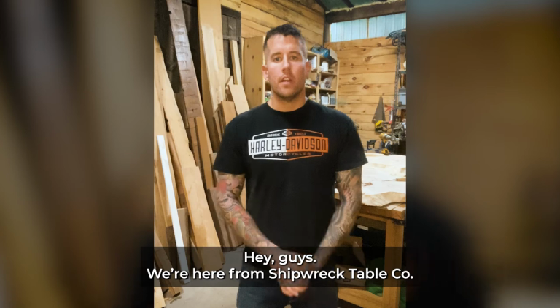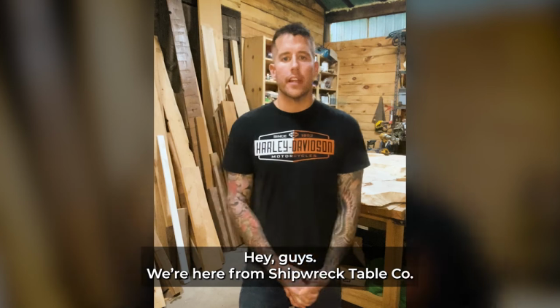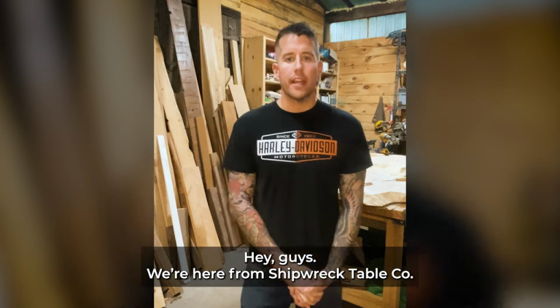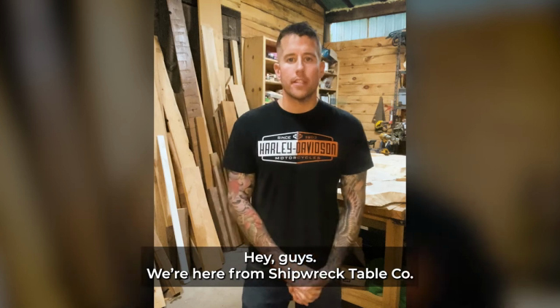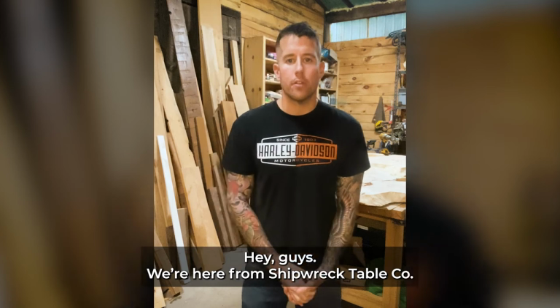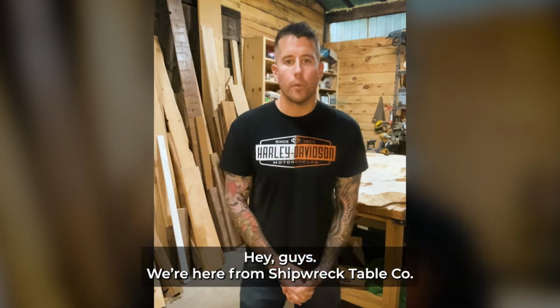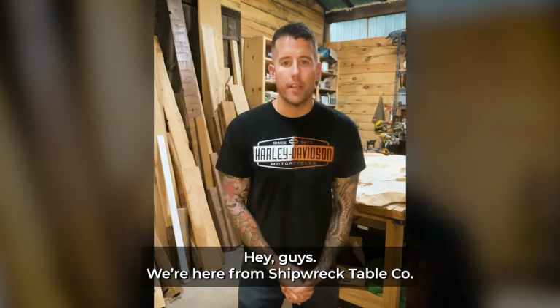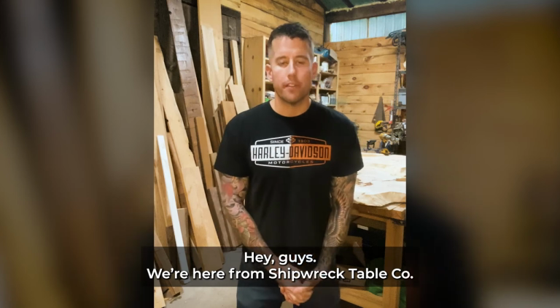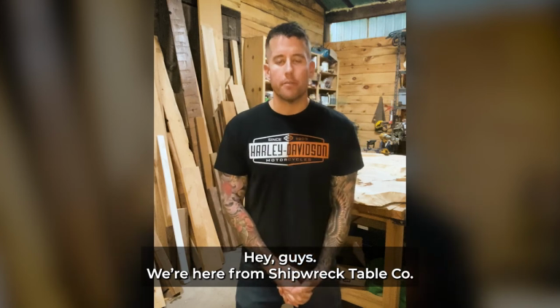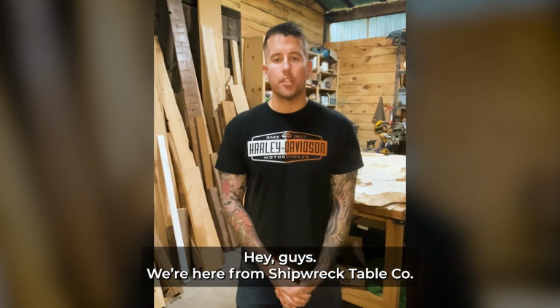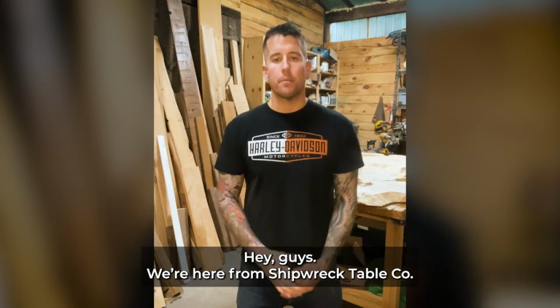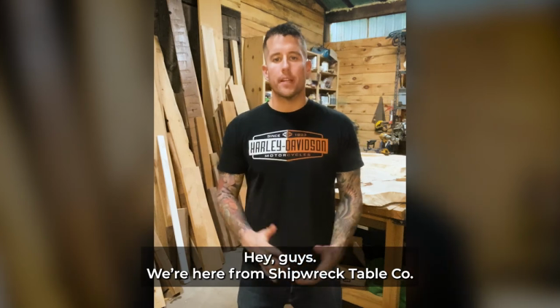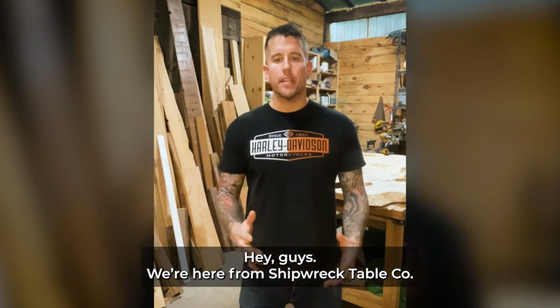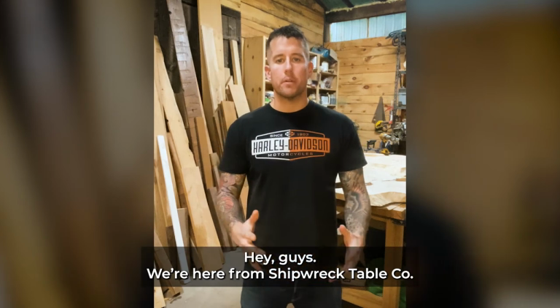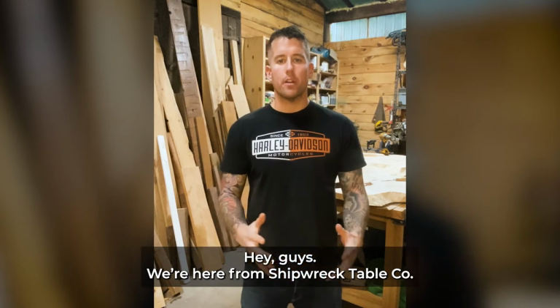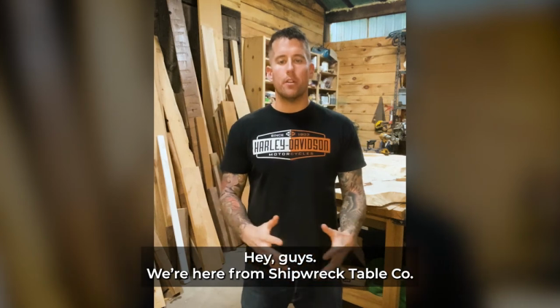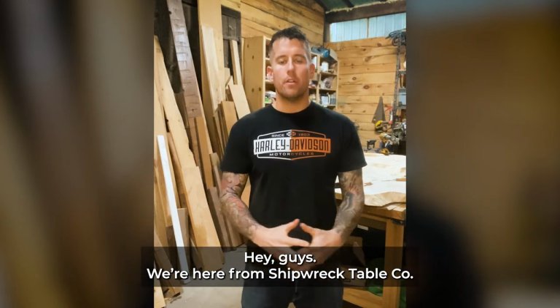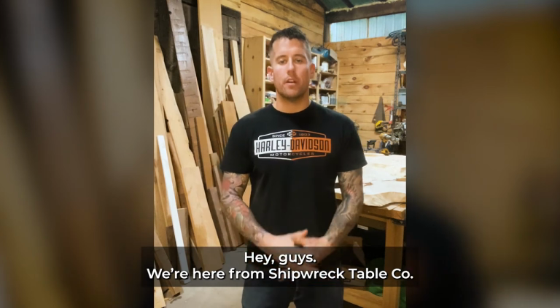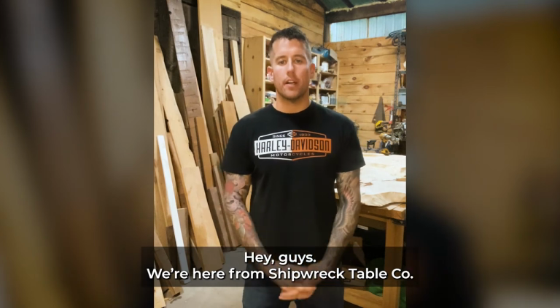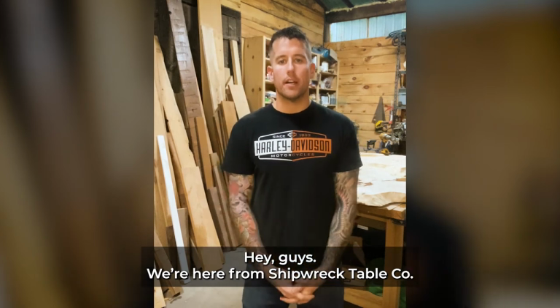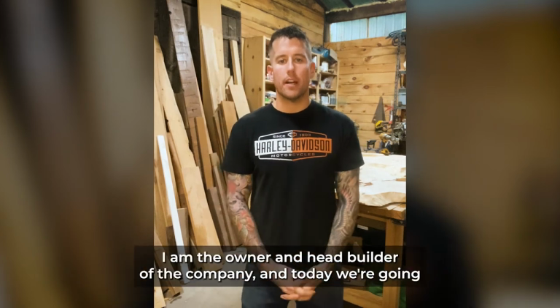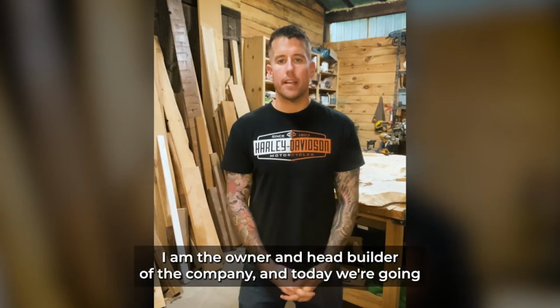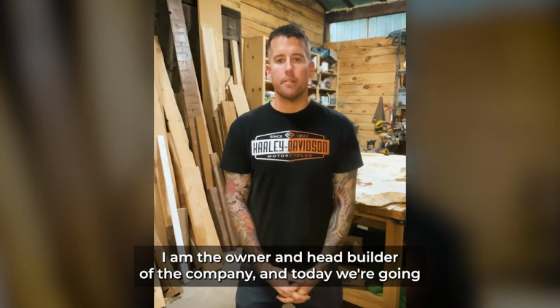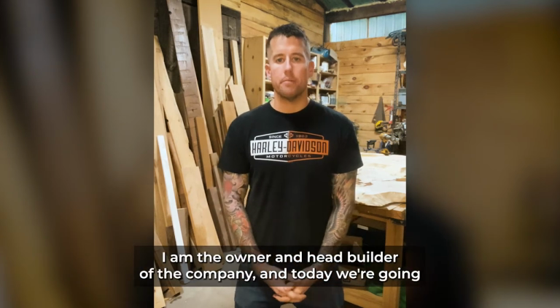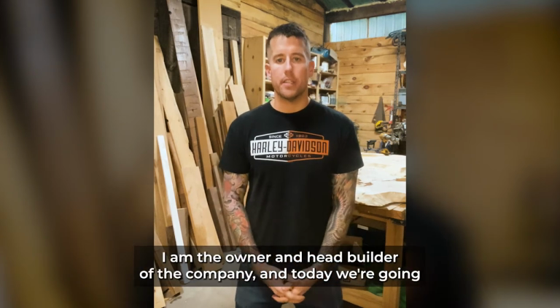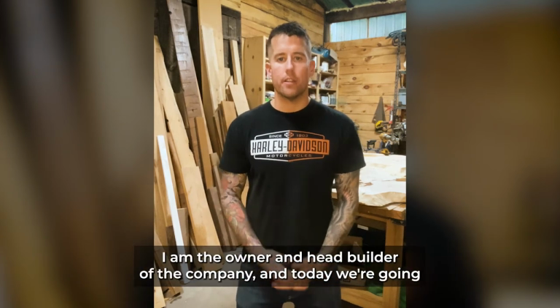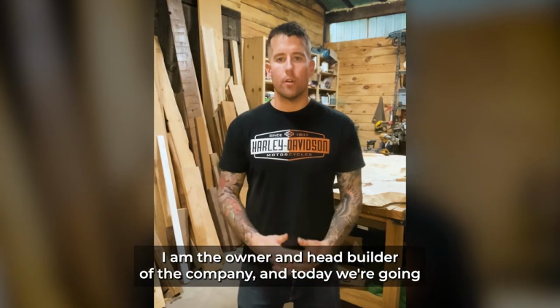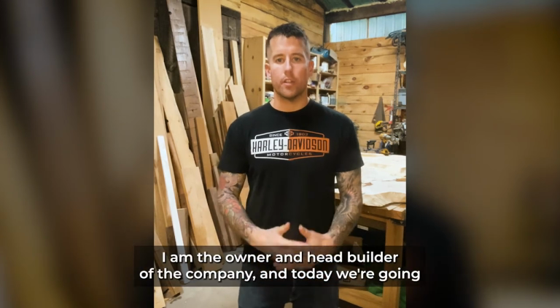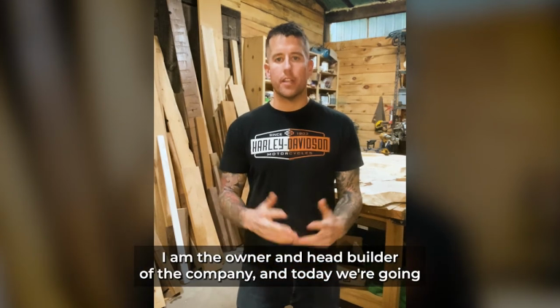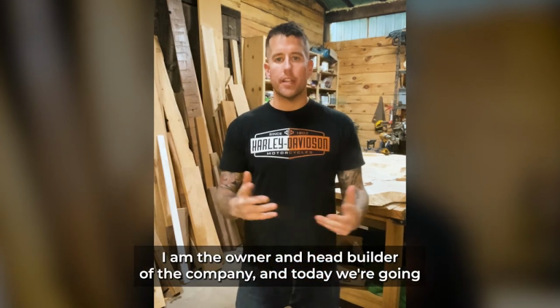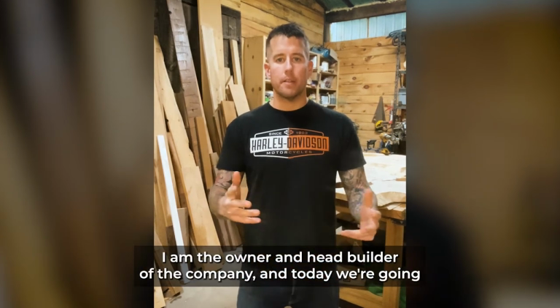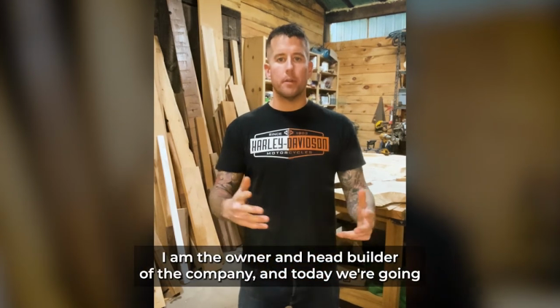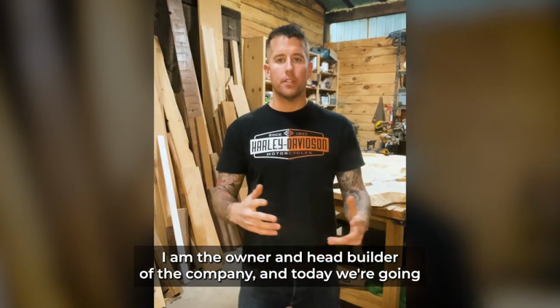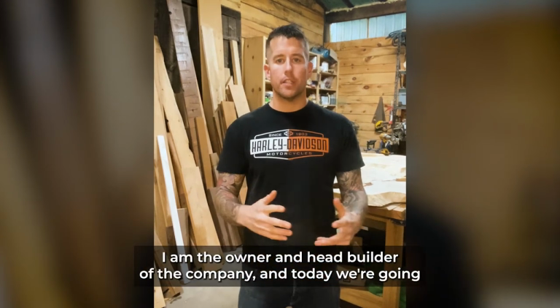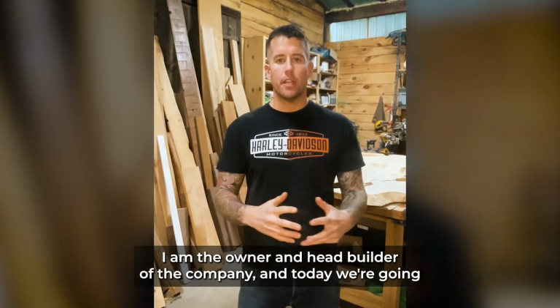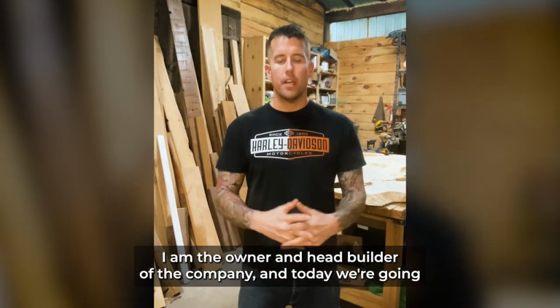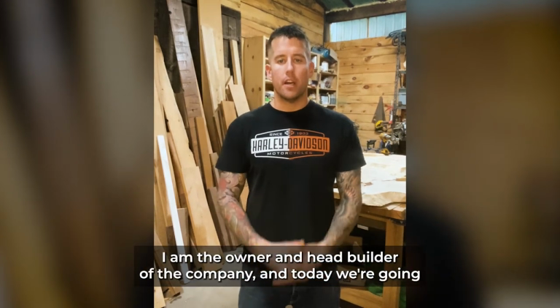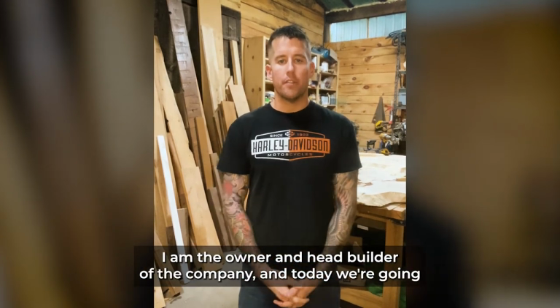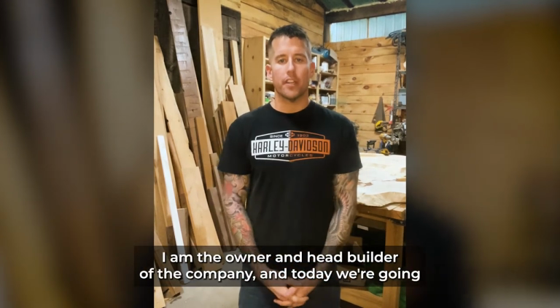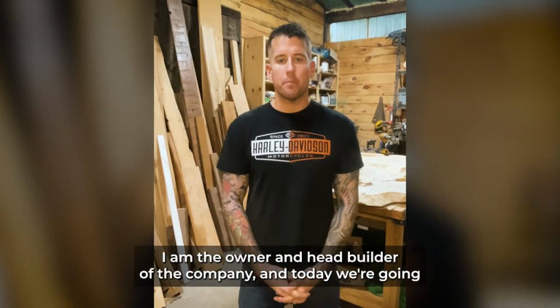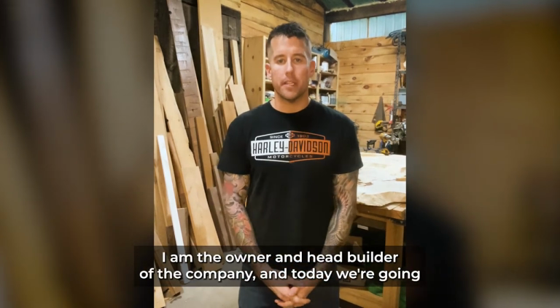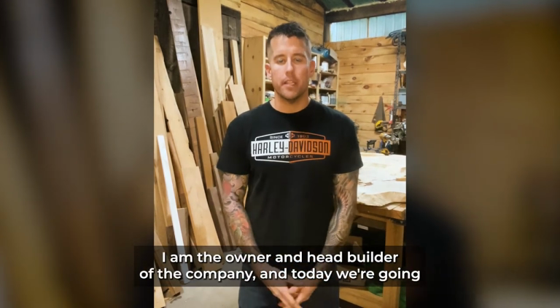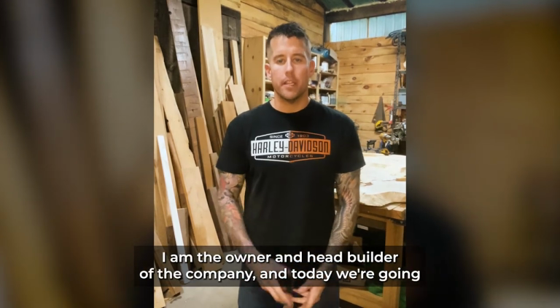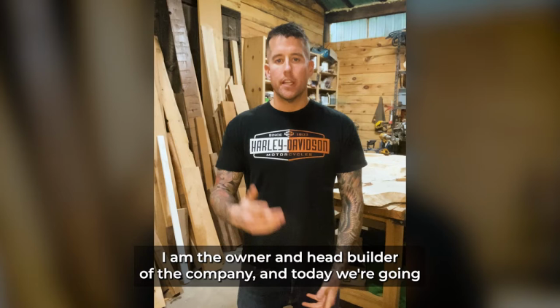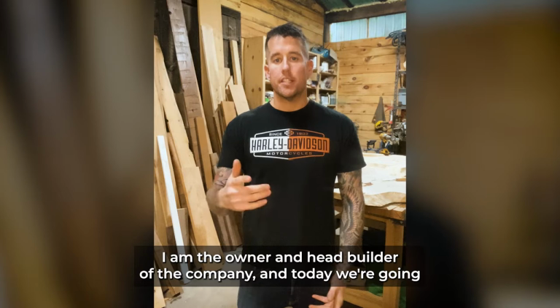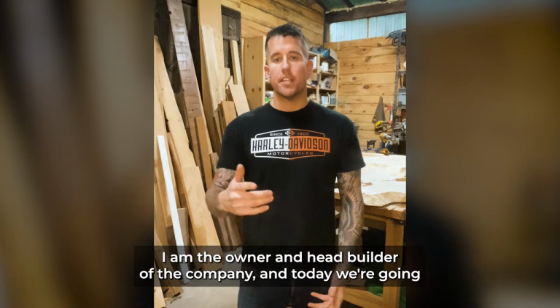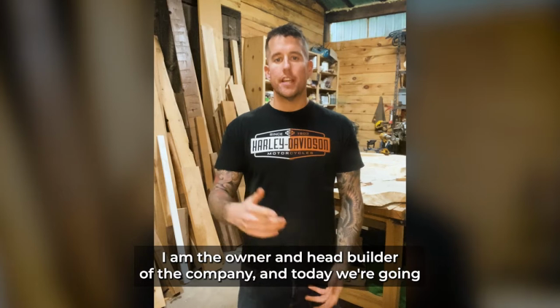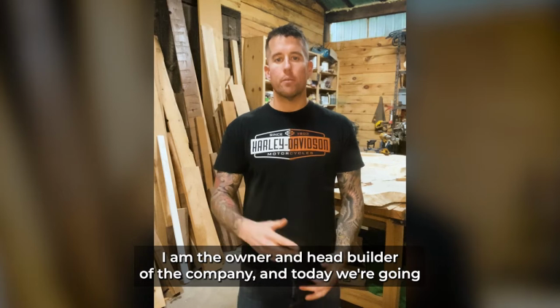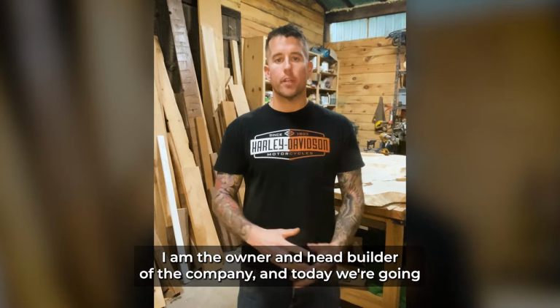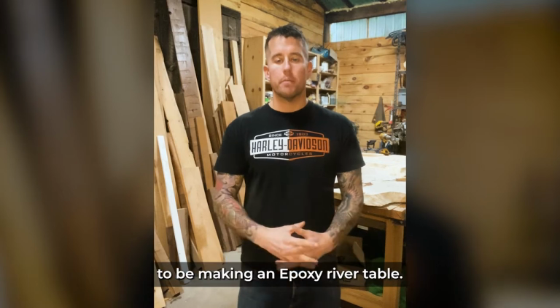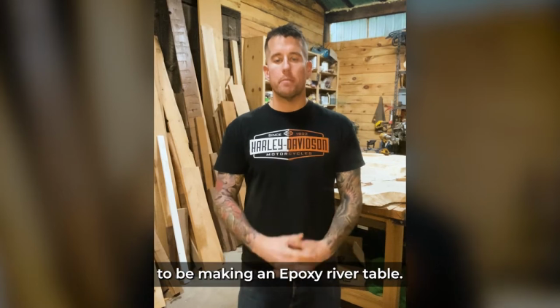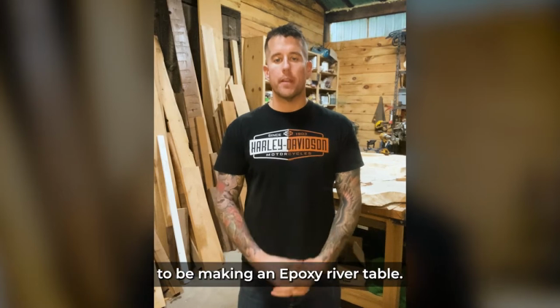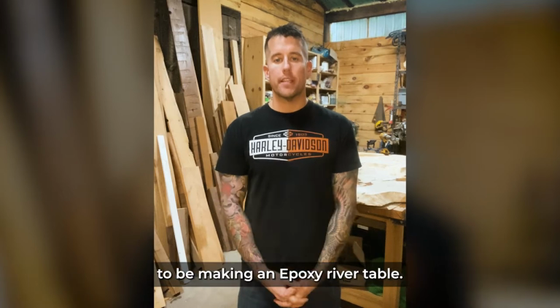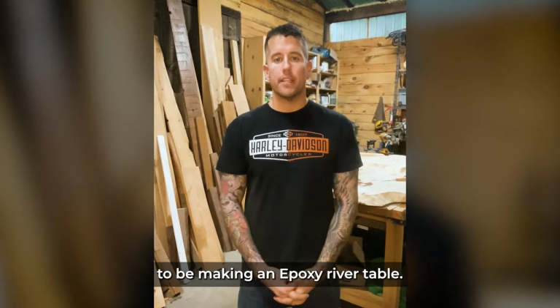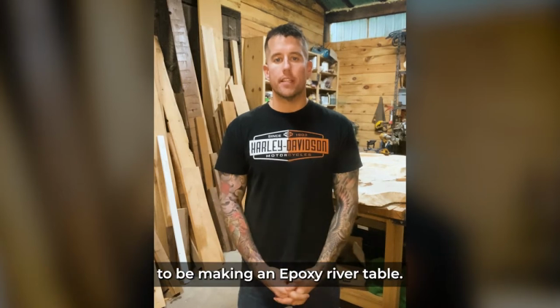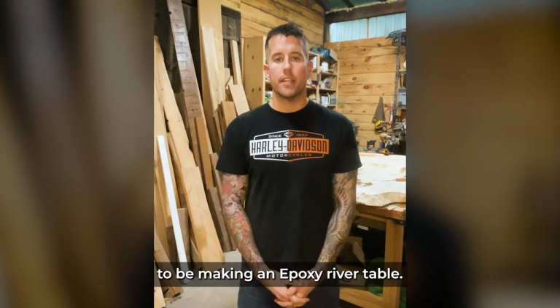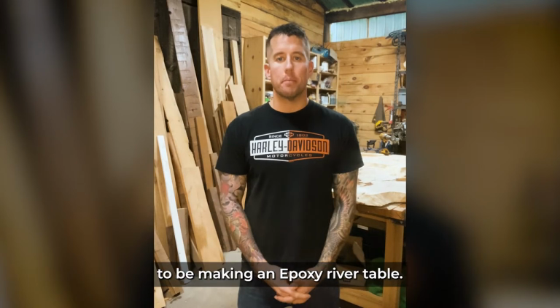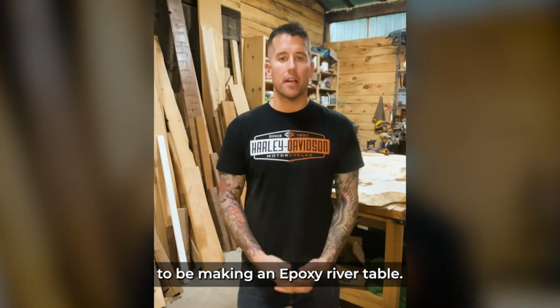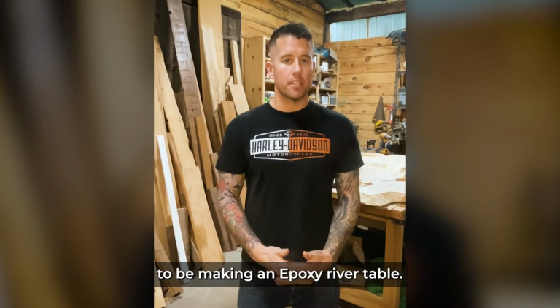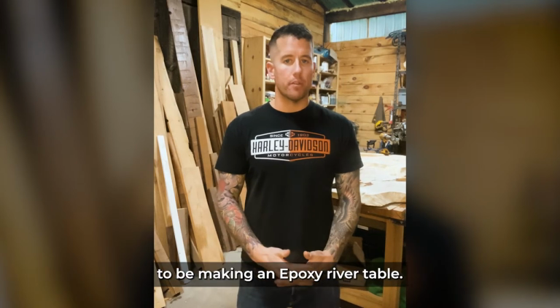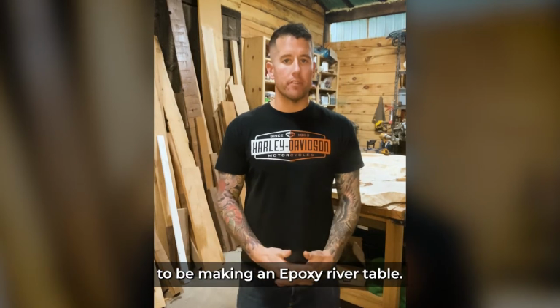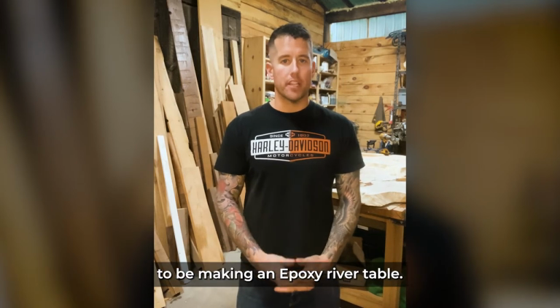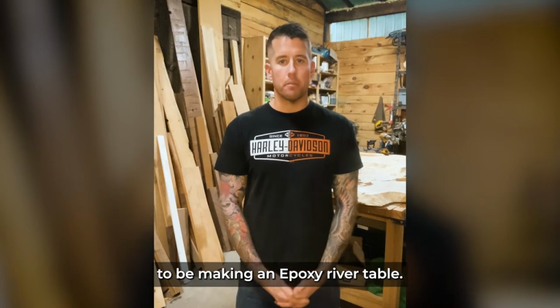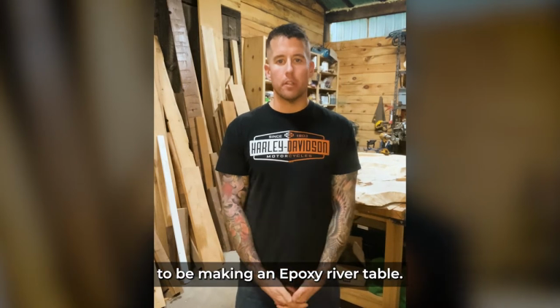Hey guys, Wade here from Shipwreck Table Co. I am the owner and head builder of the company, and today we're going to be making an epoxy river table.